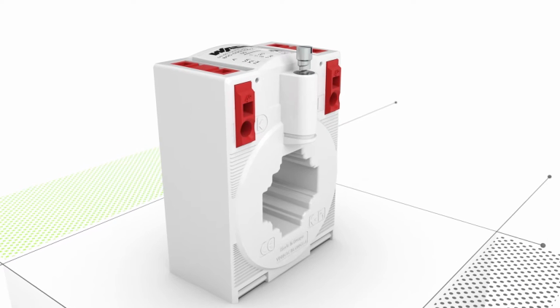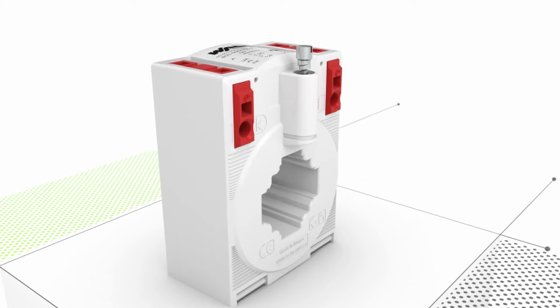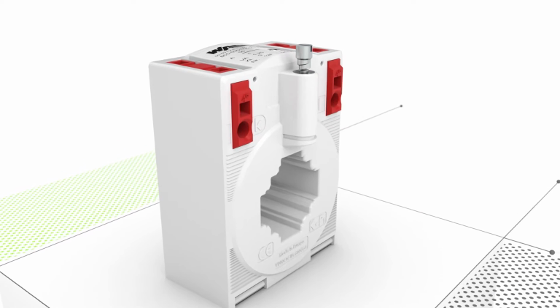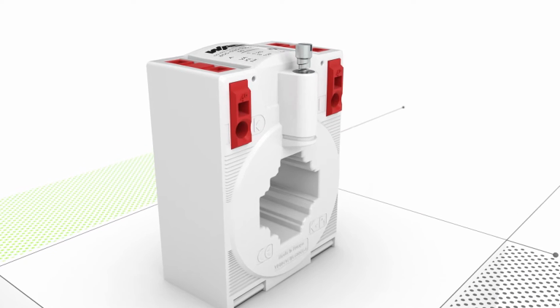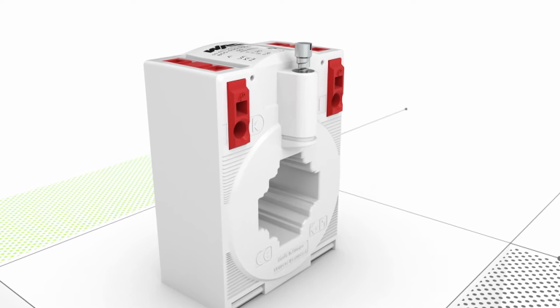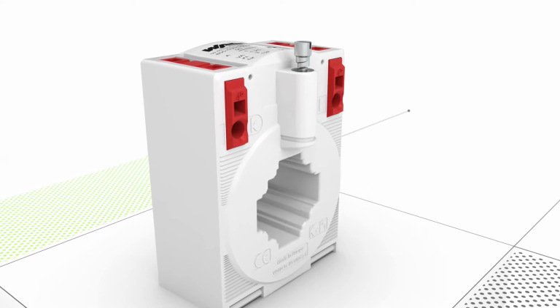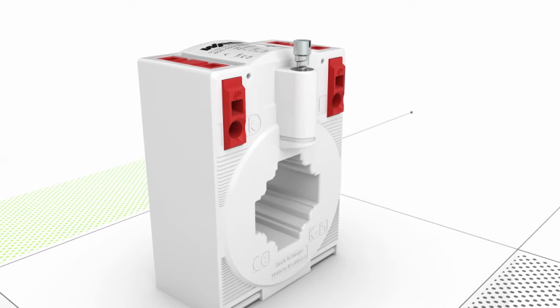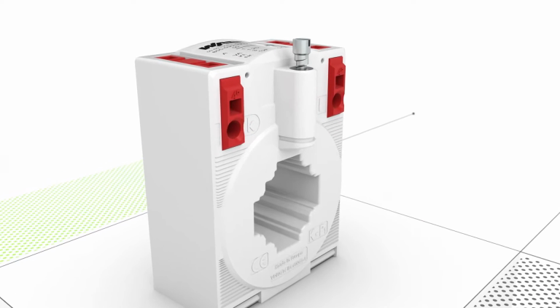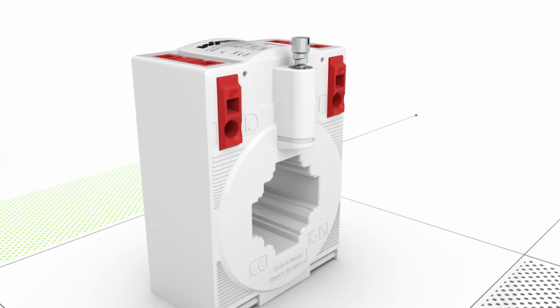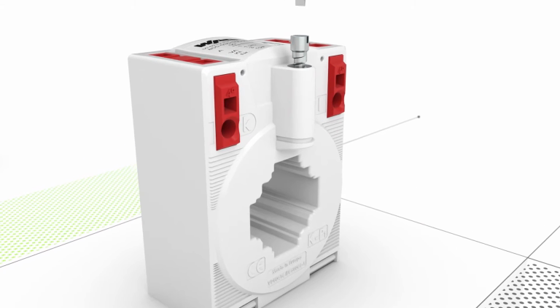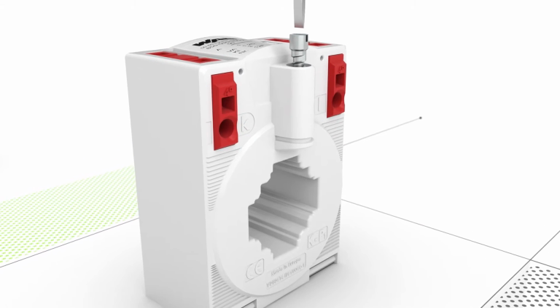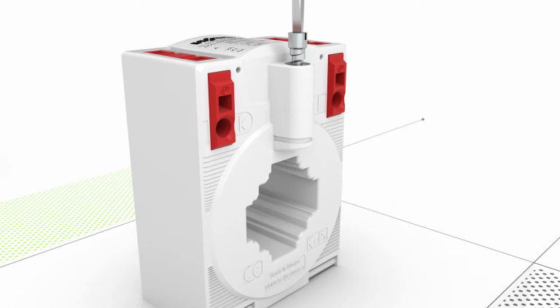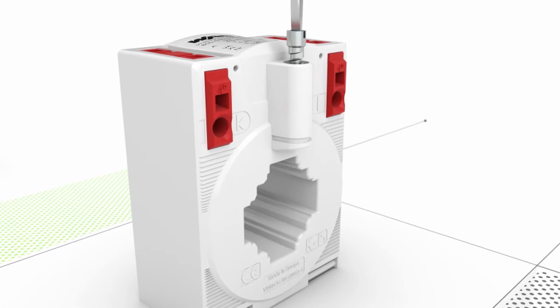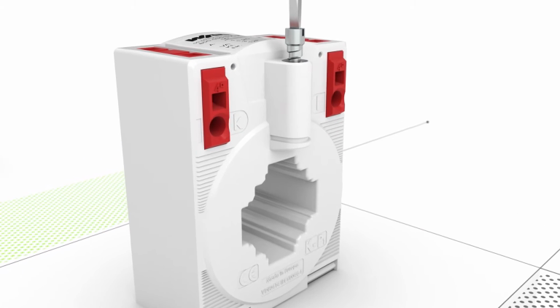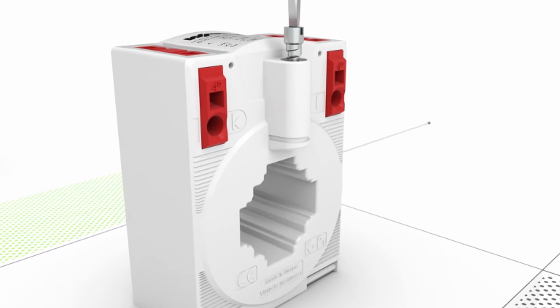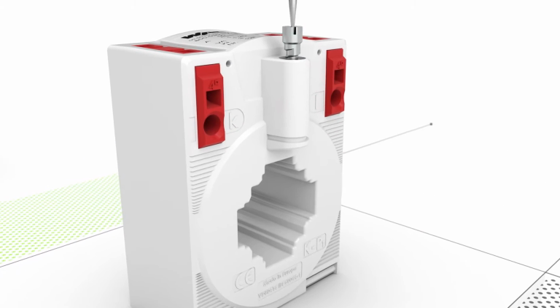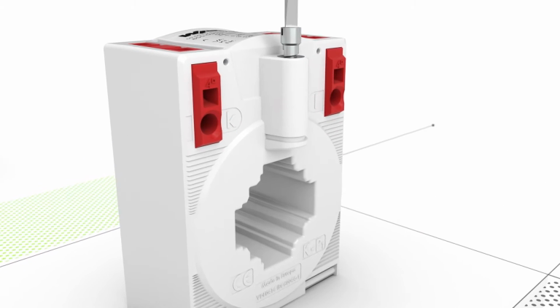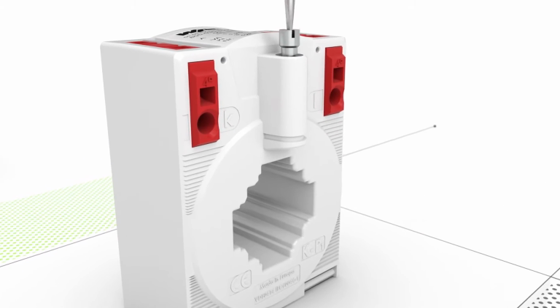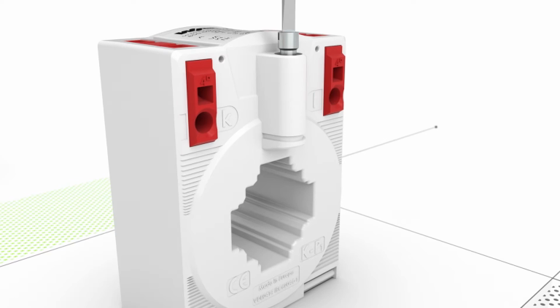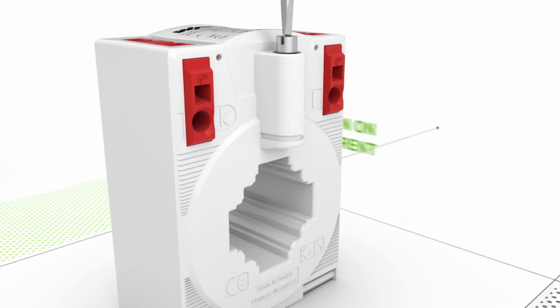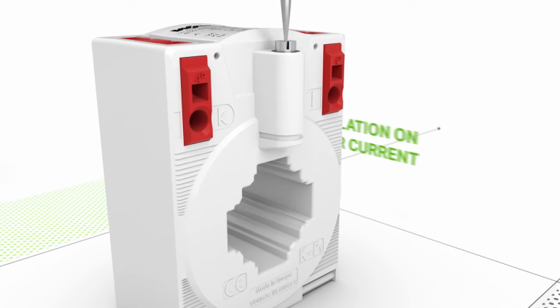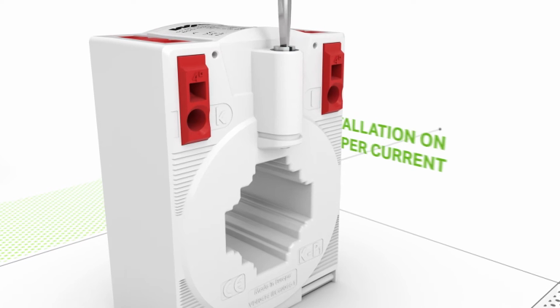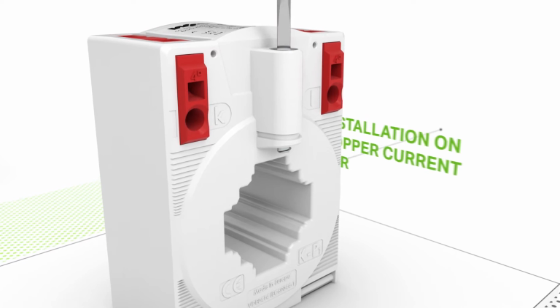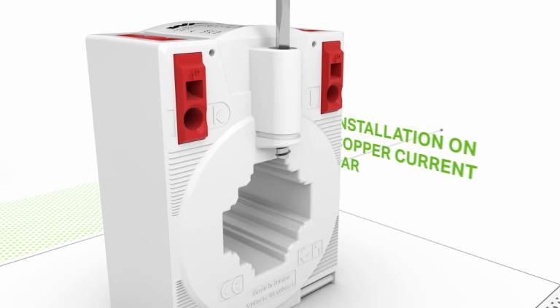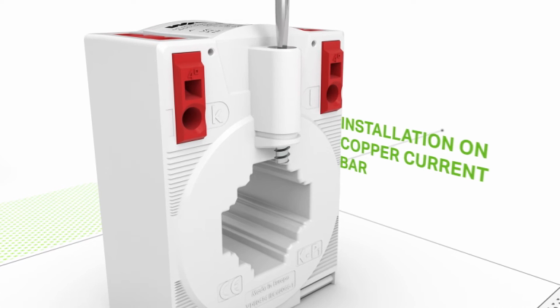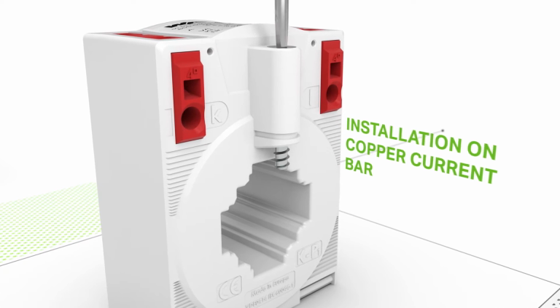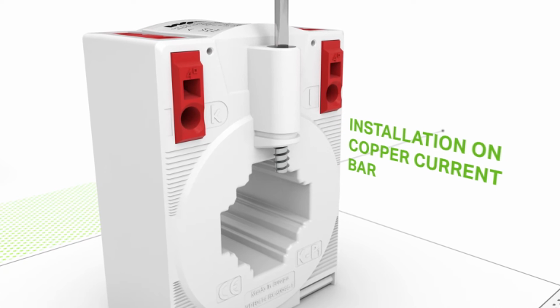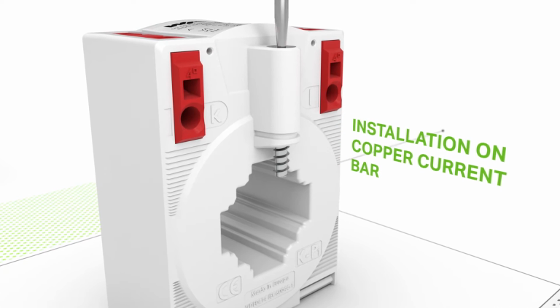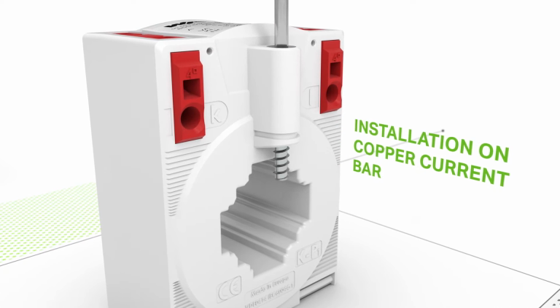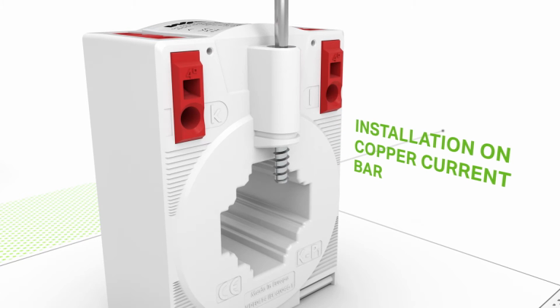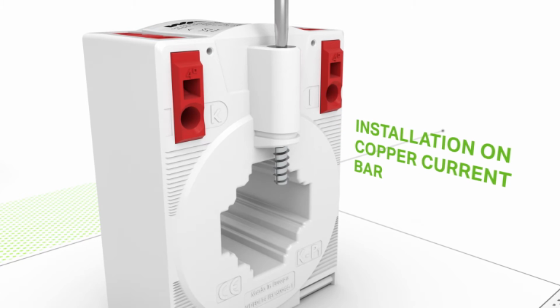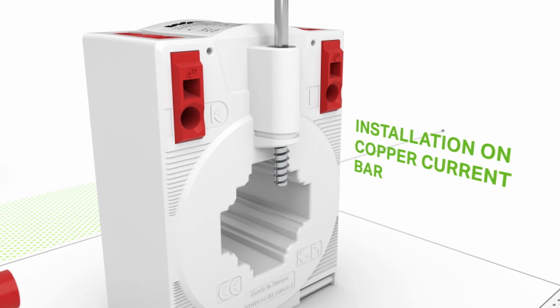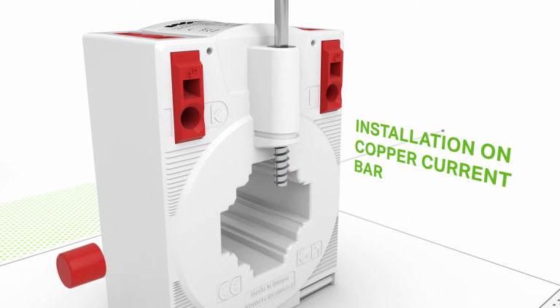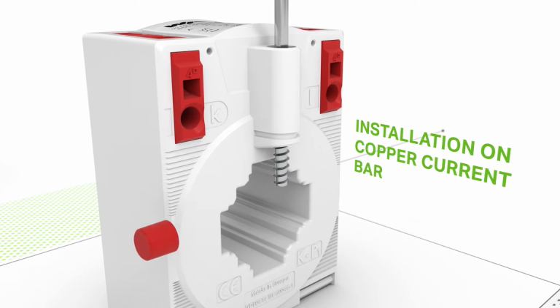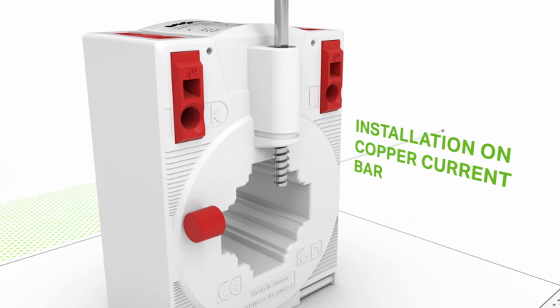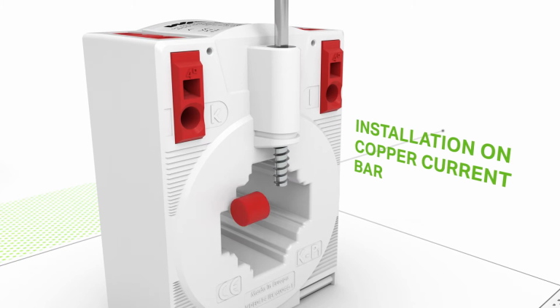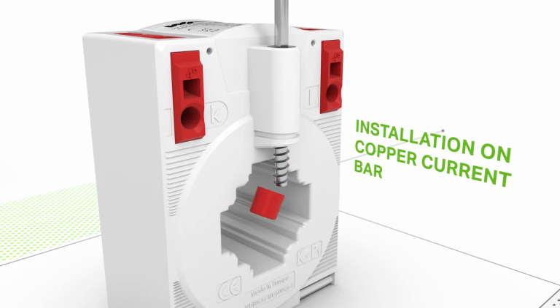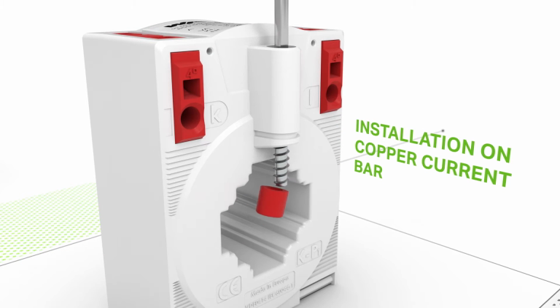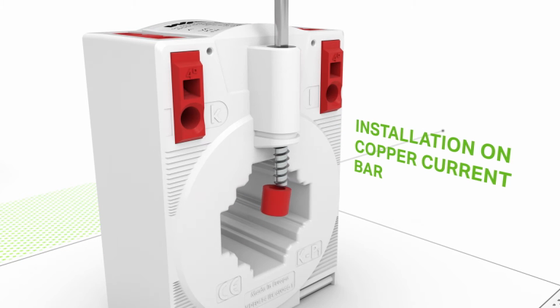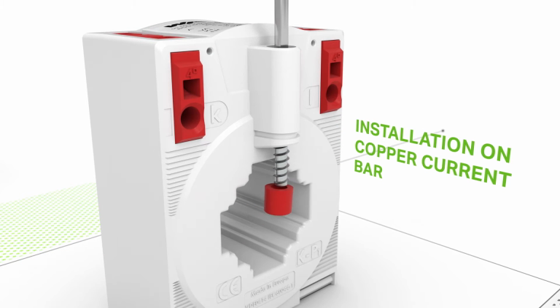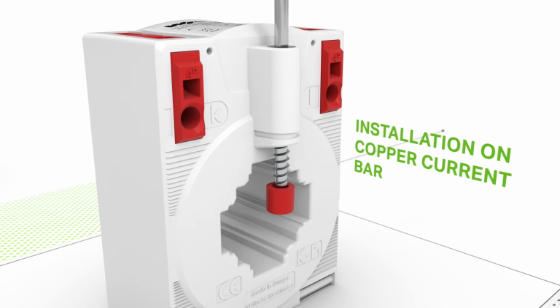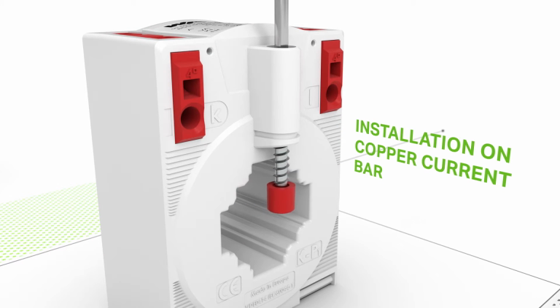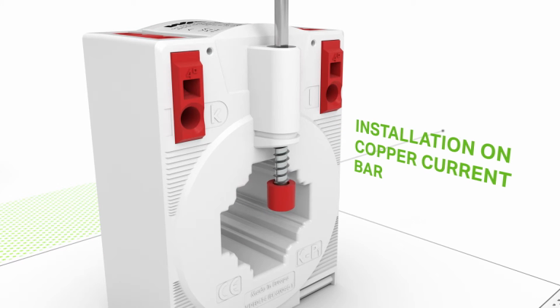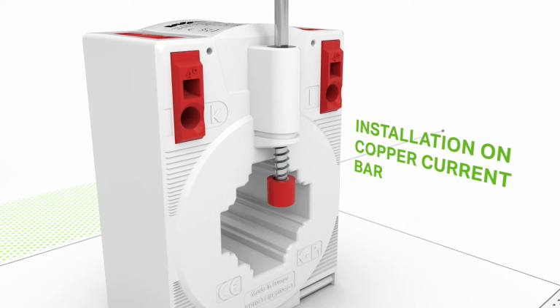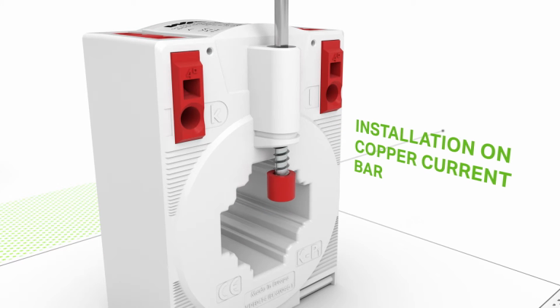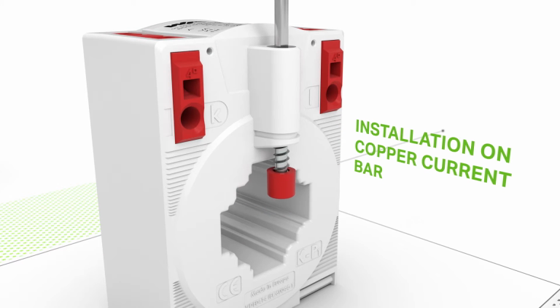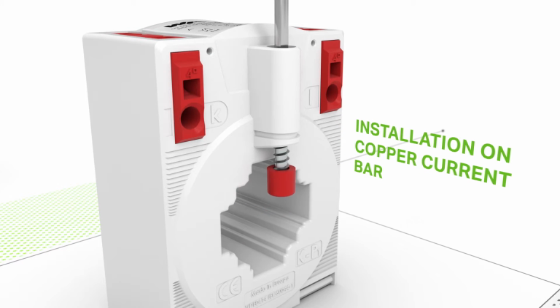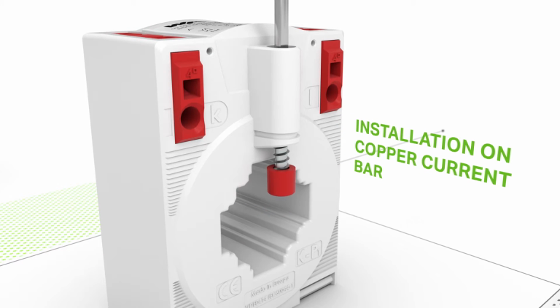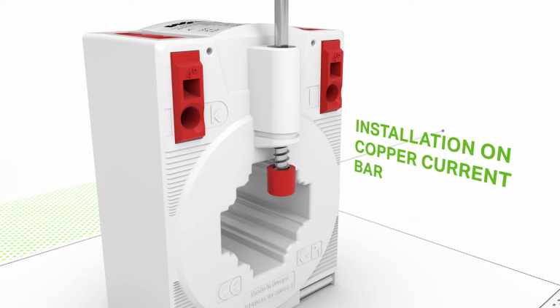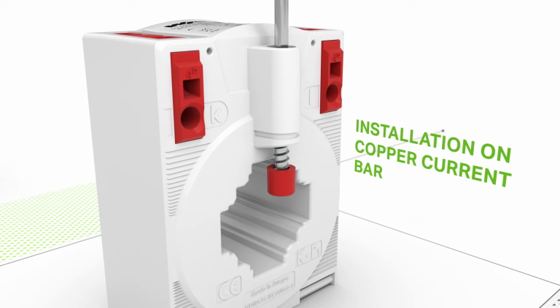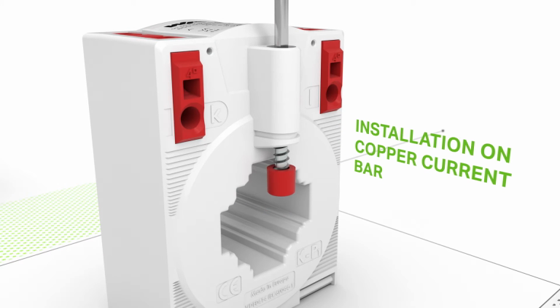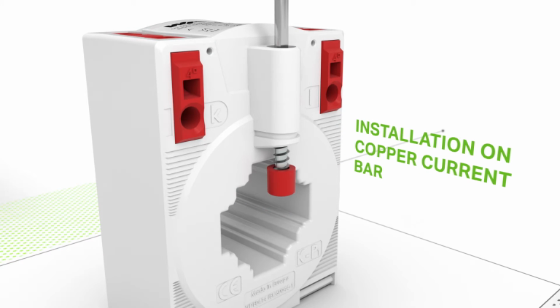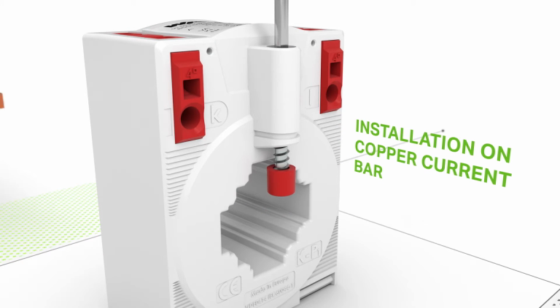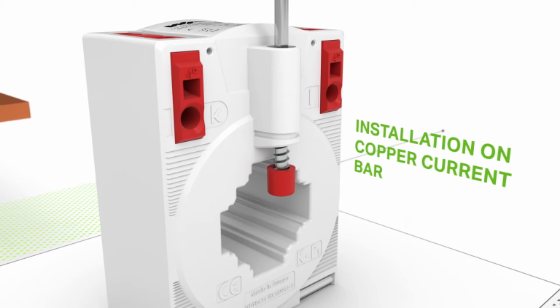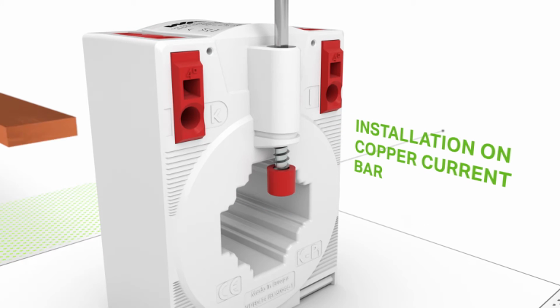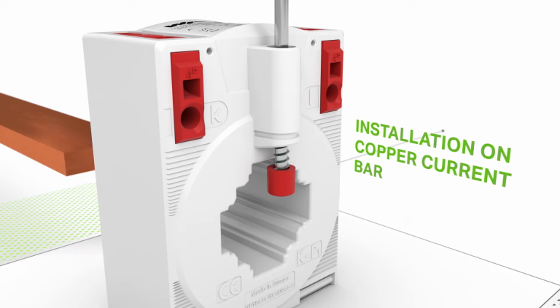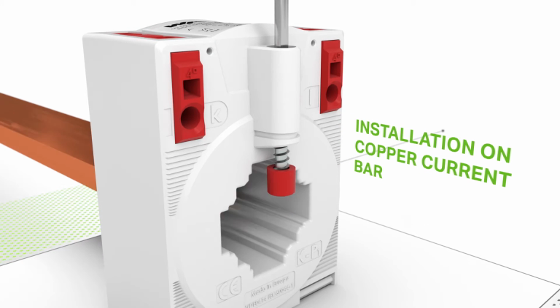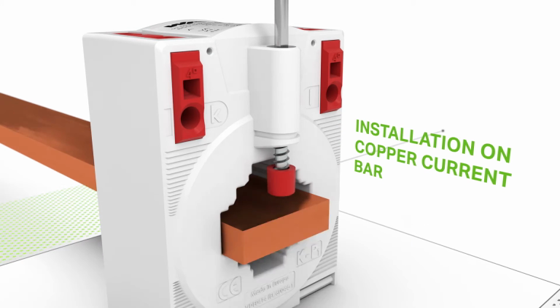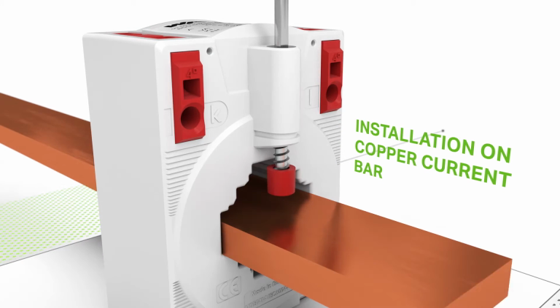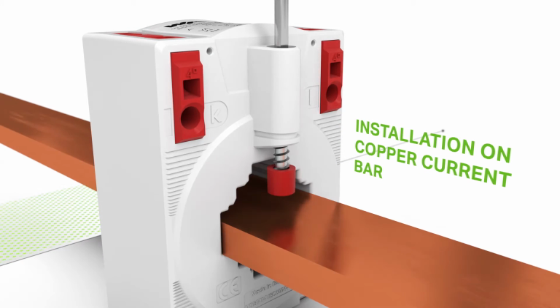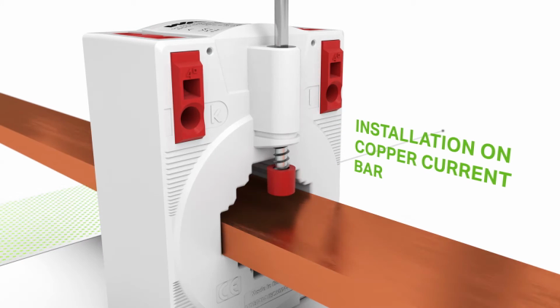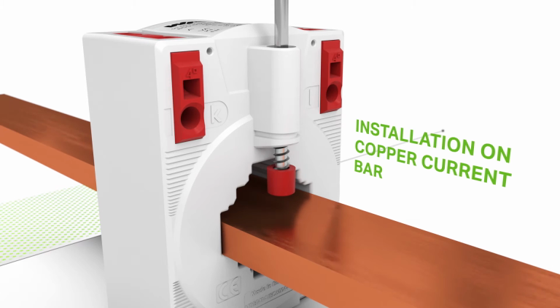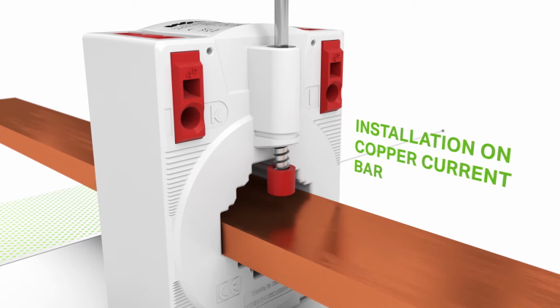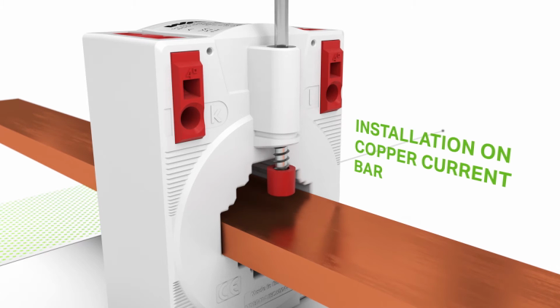Mounting screws enable fast installation on the current bar, while plastic caps protect the current bar from installation damage.